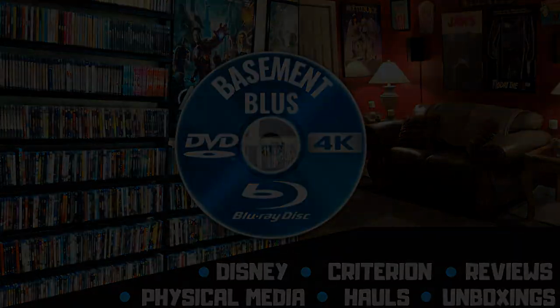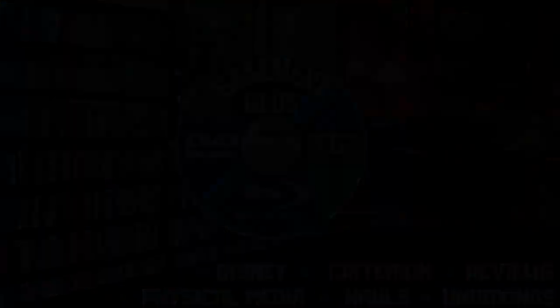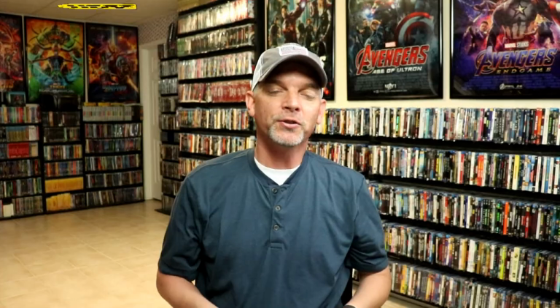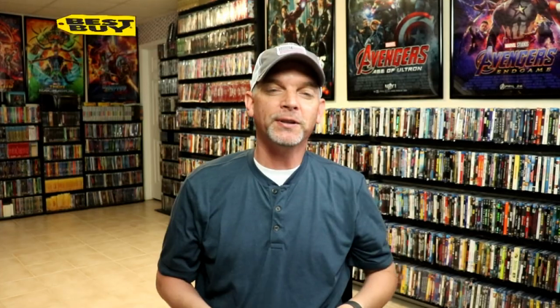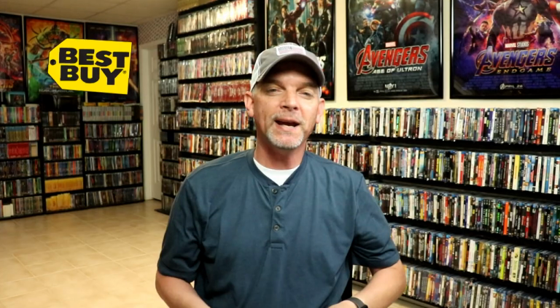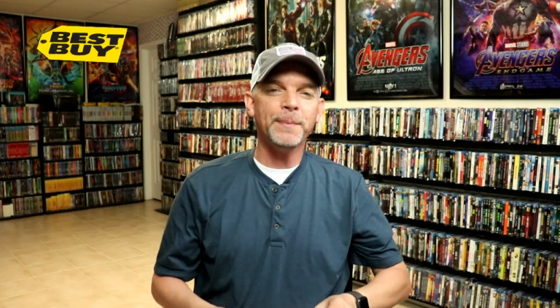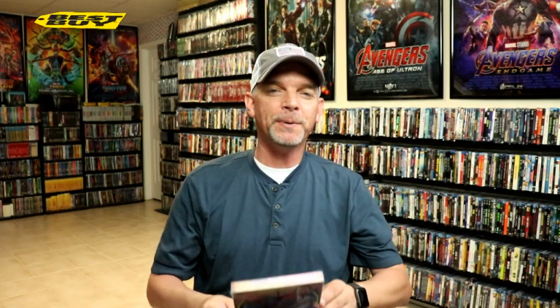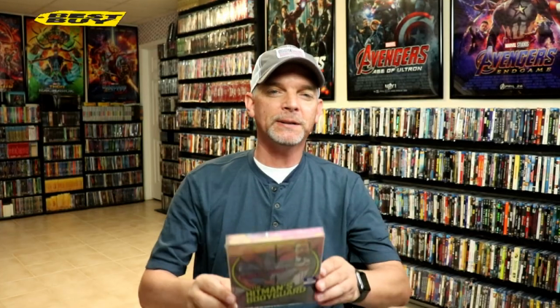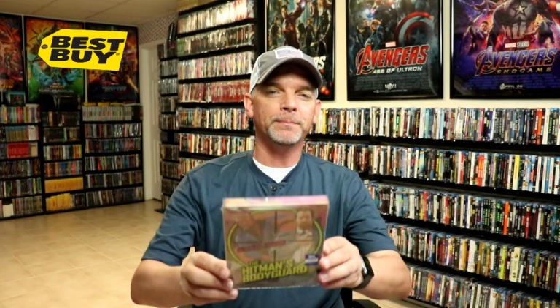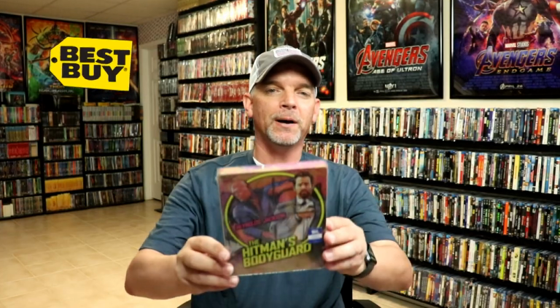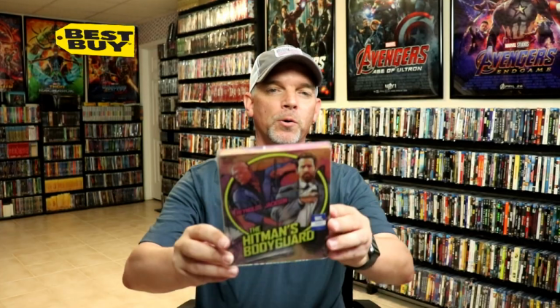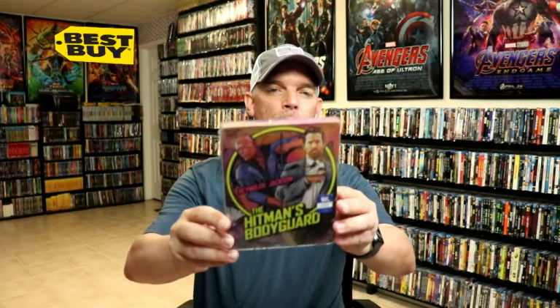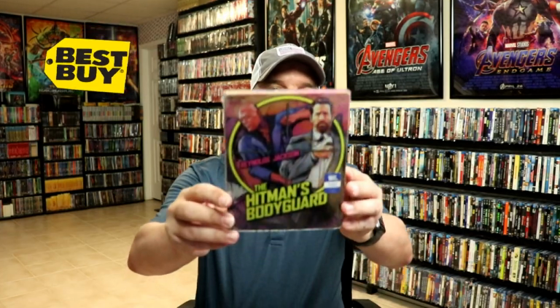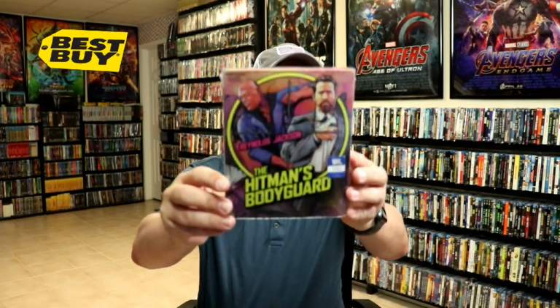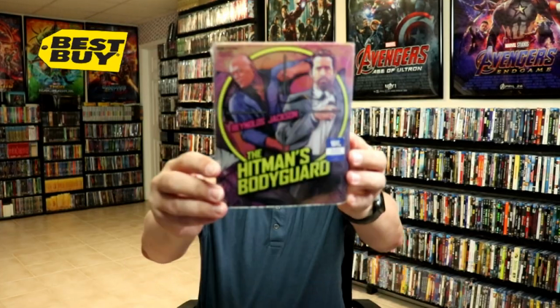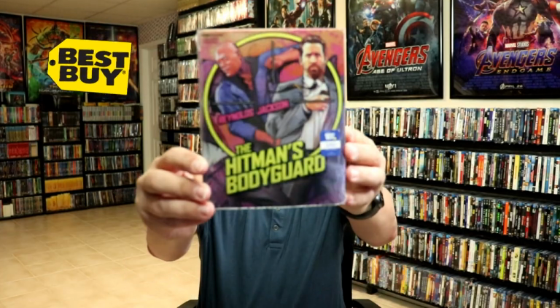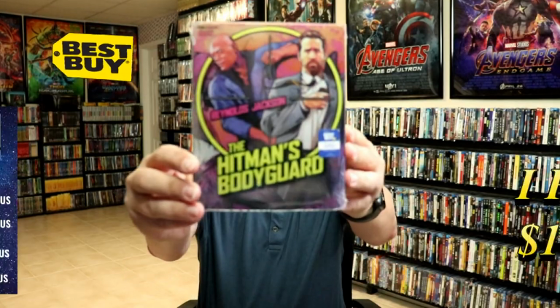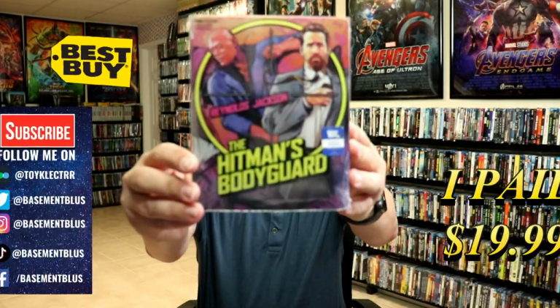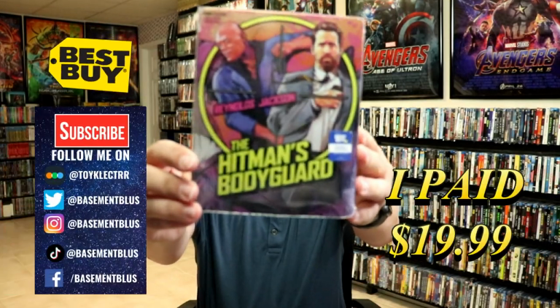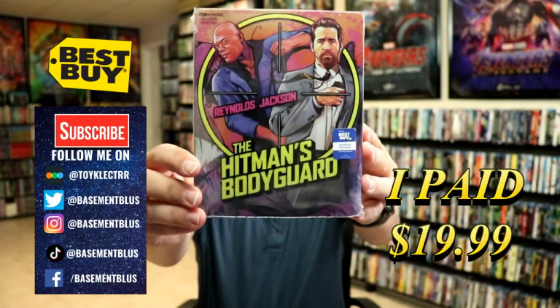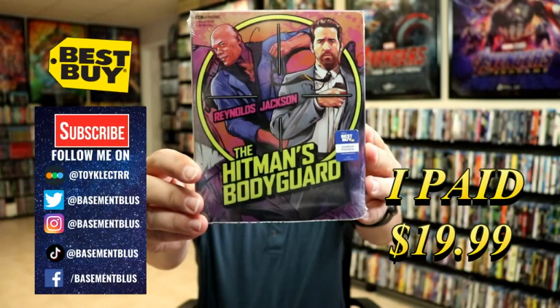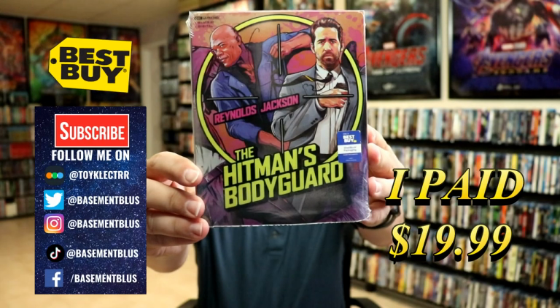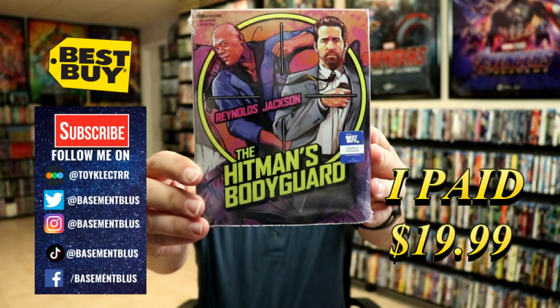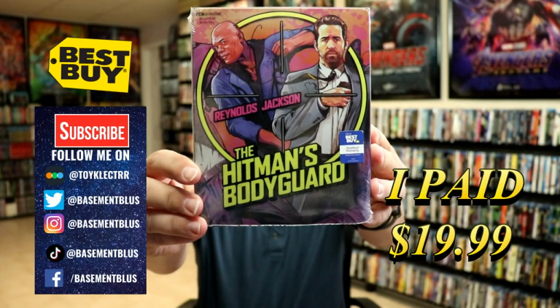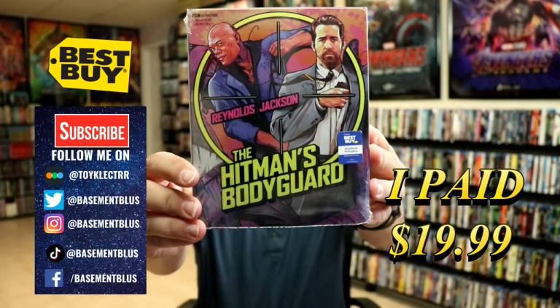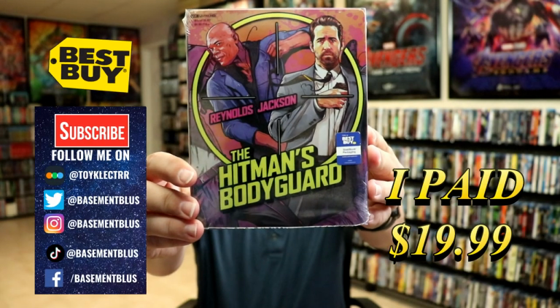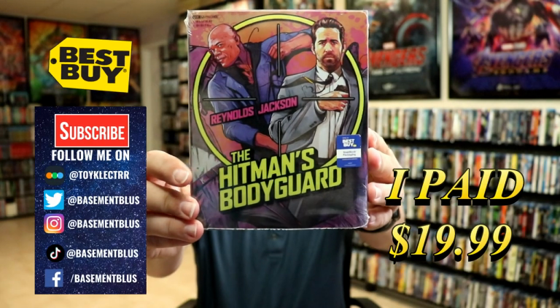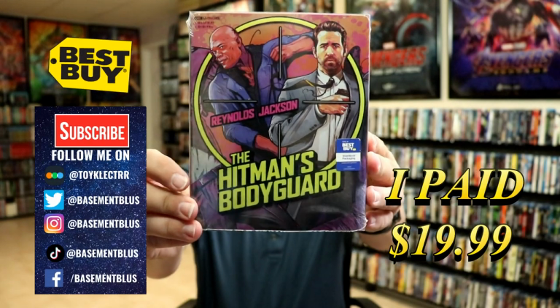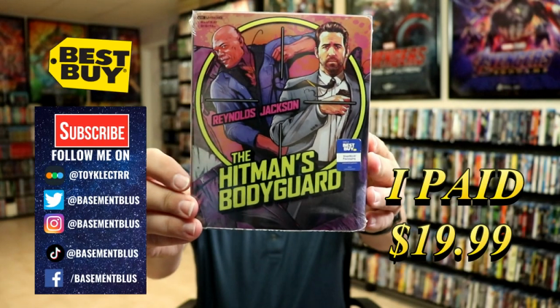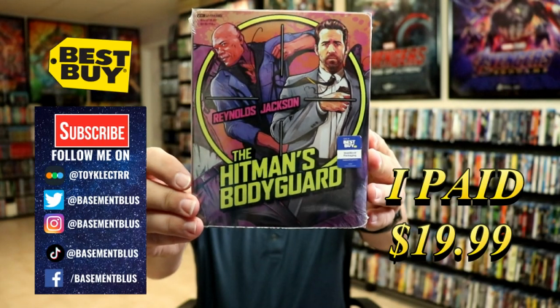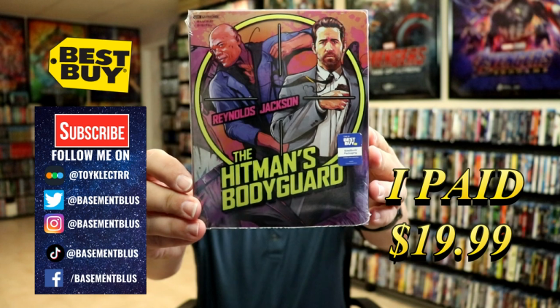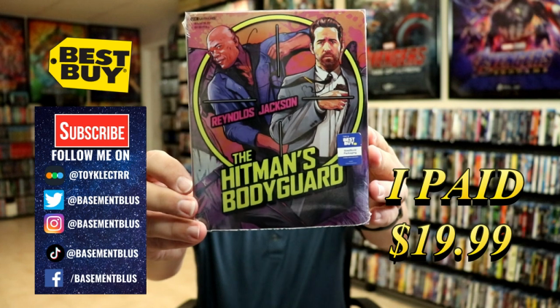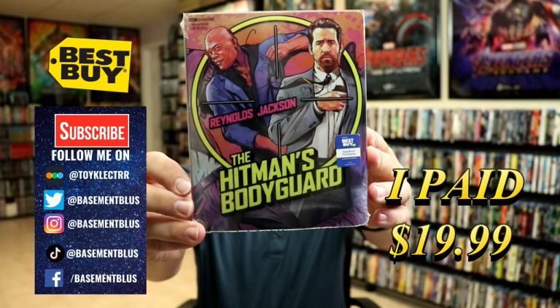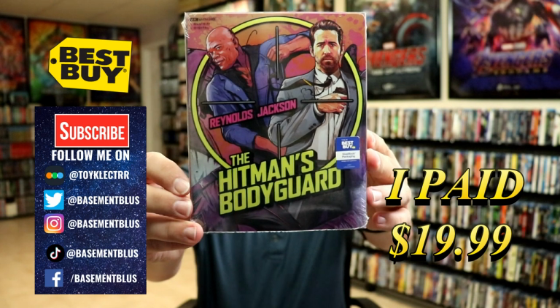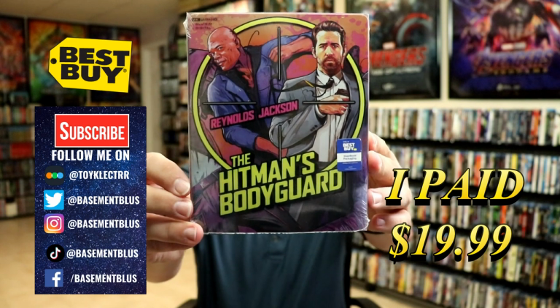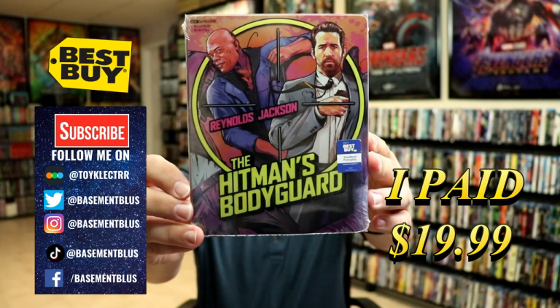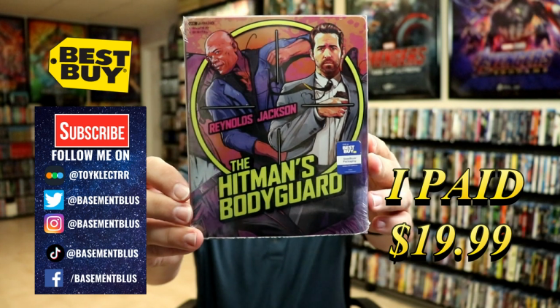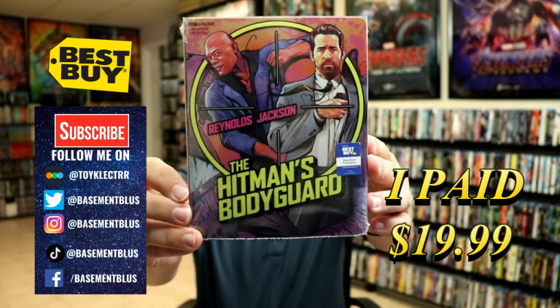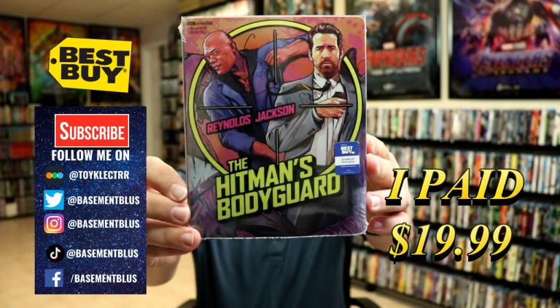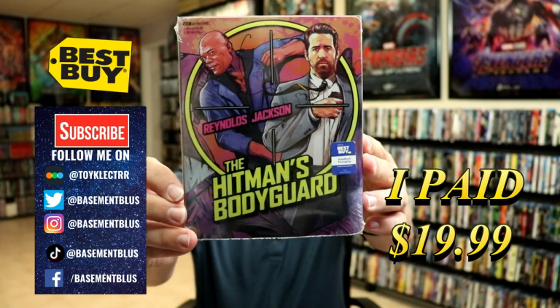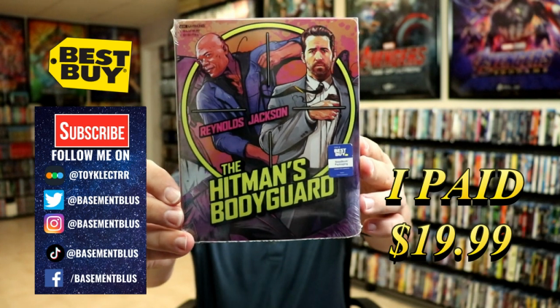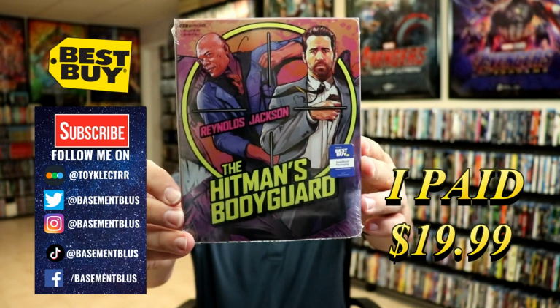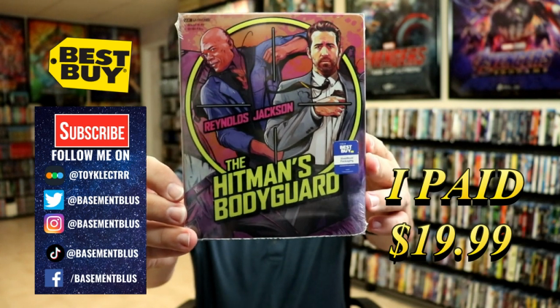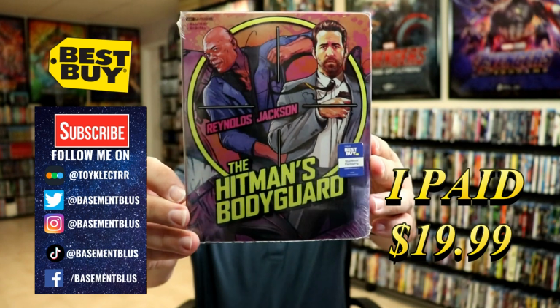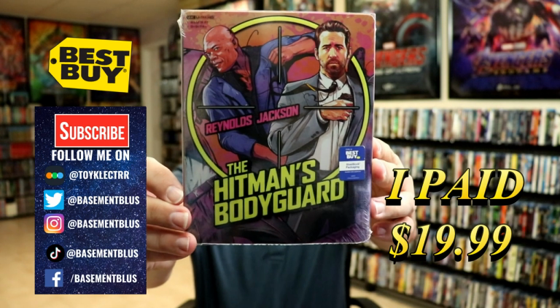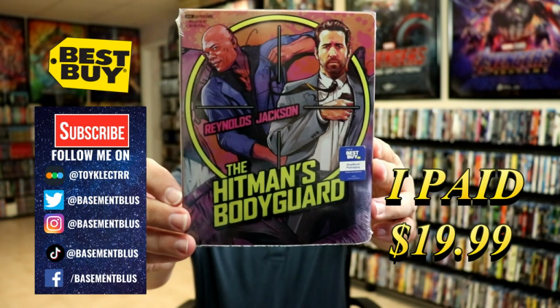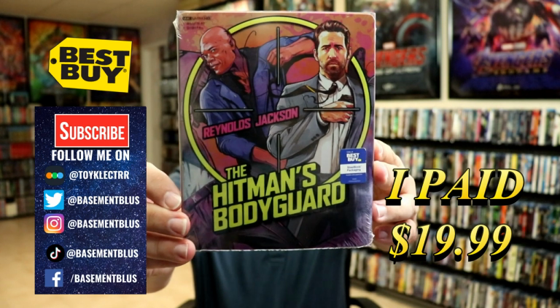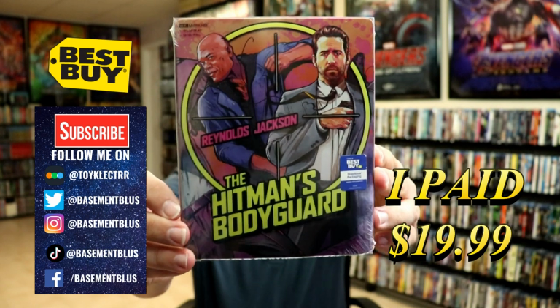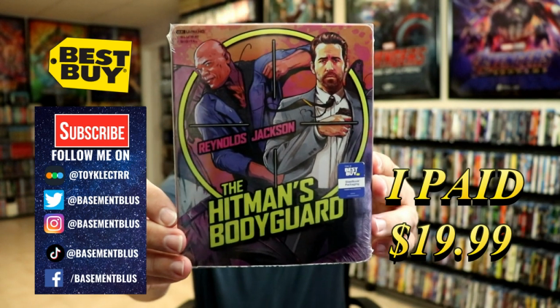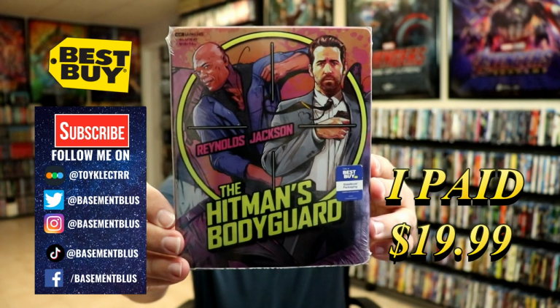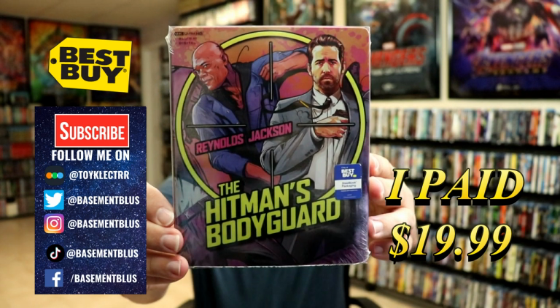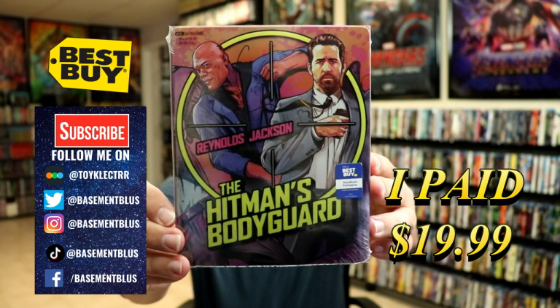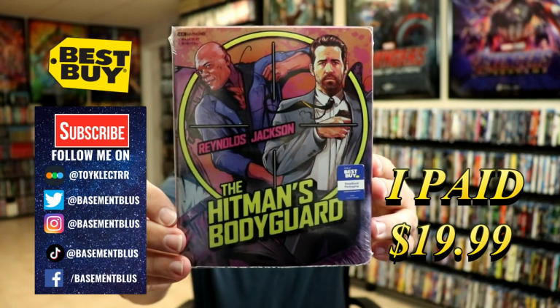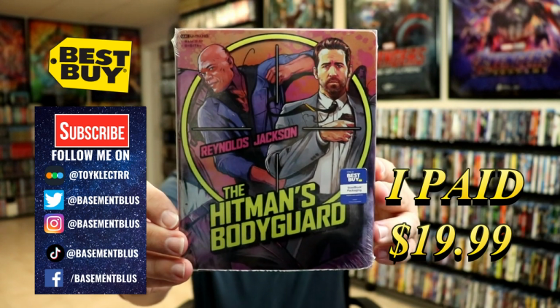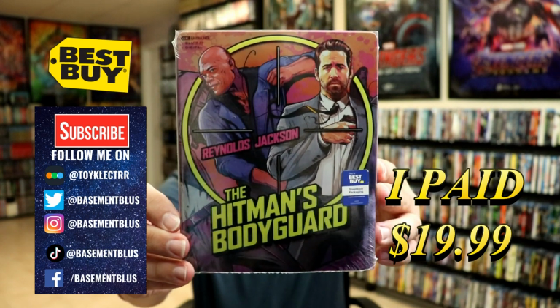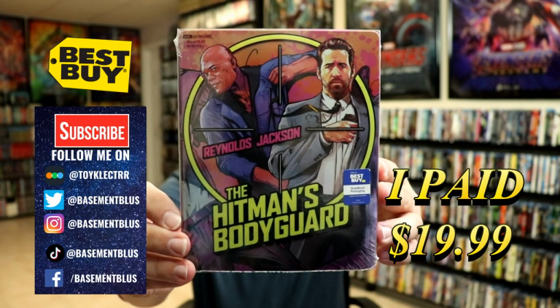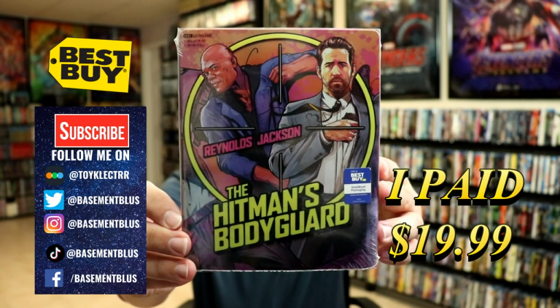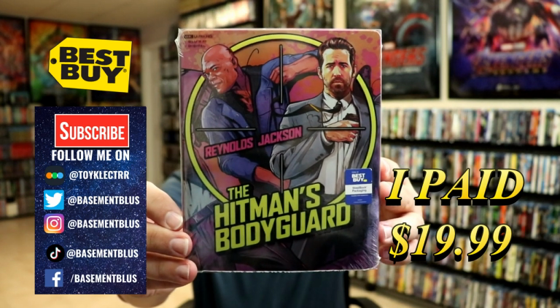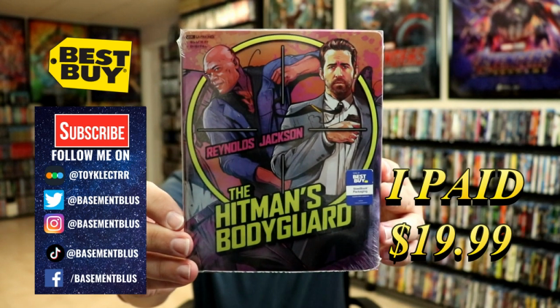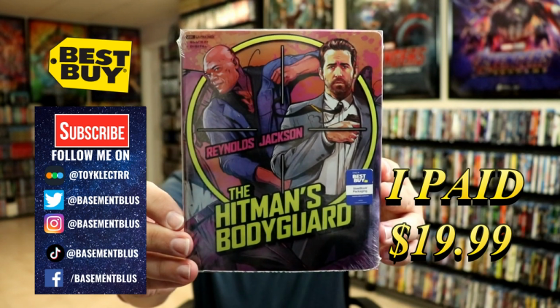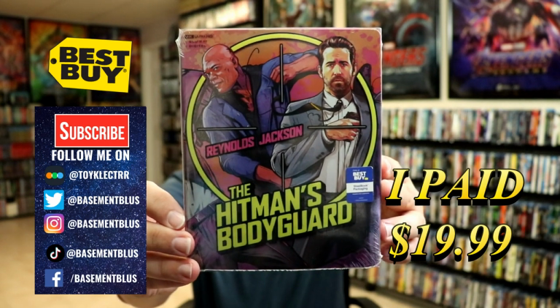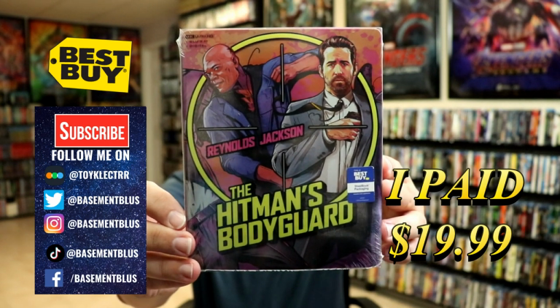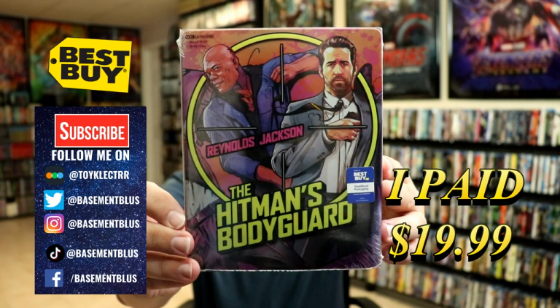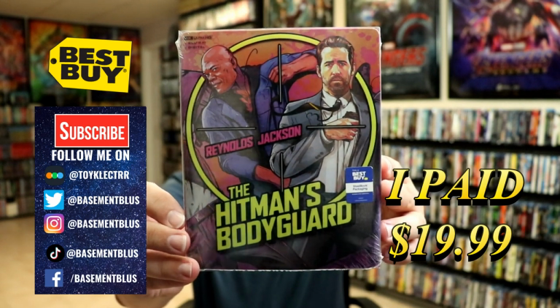So today I picked up my order for the Hitman's Bodyguard. This is the Best Buy Exclusive 4K Steelbook with a Blu-ray and the digital.